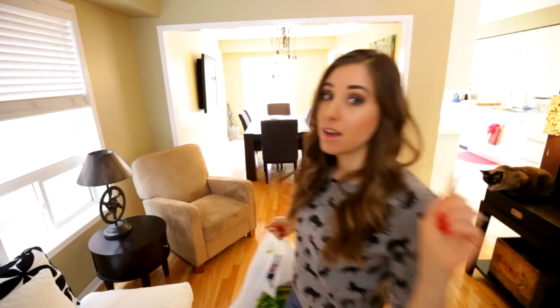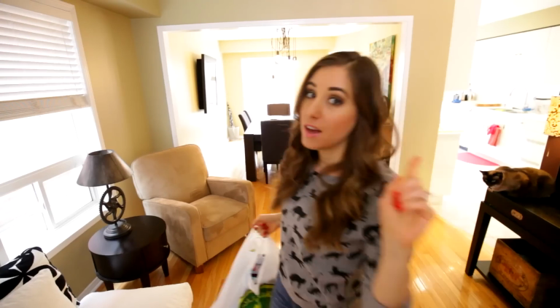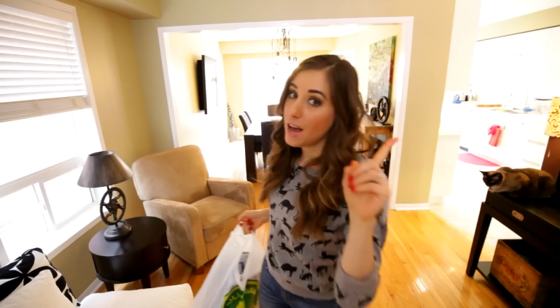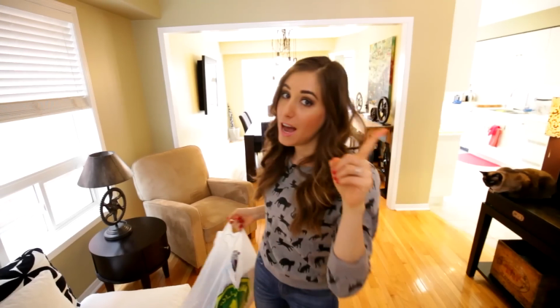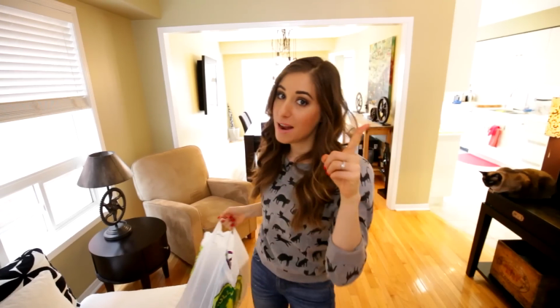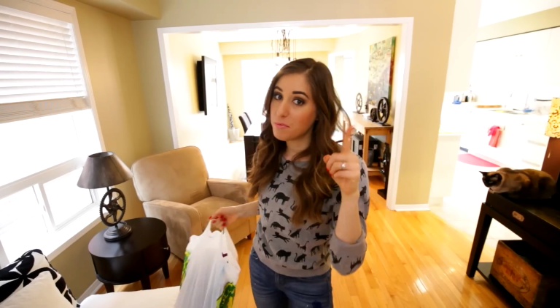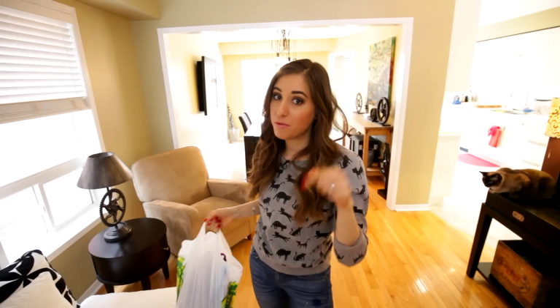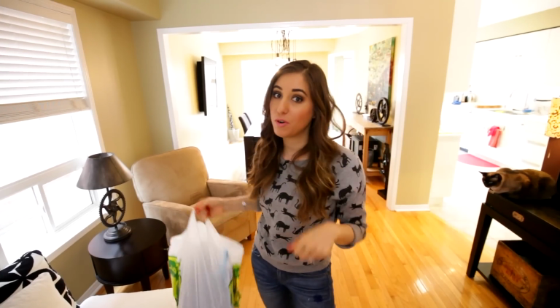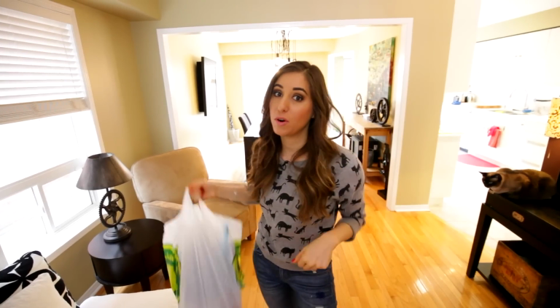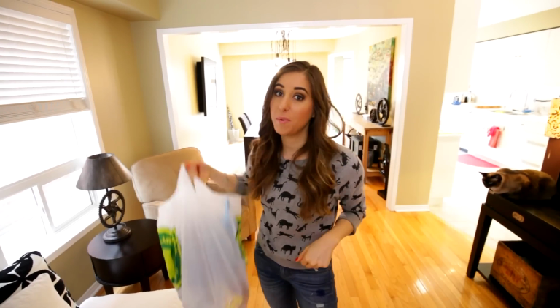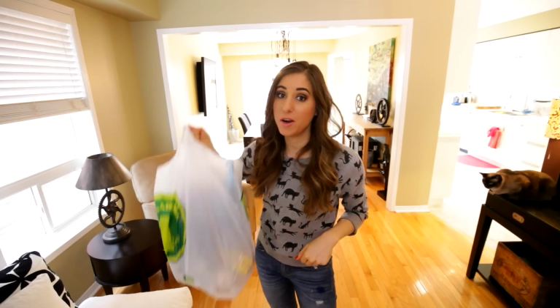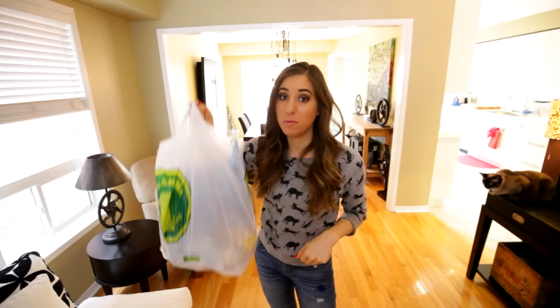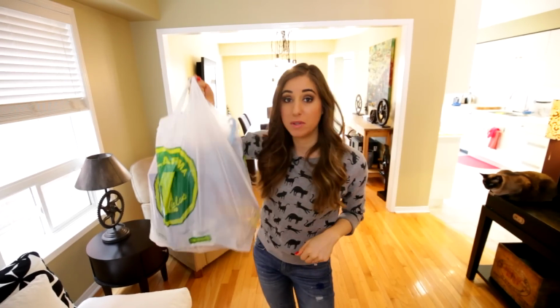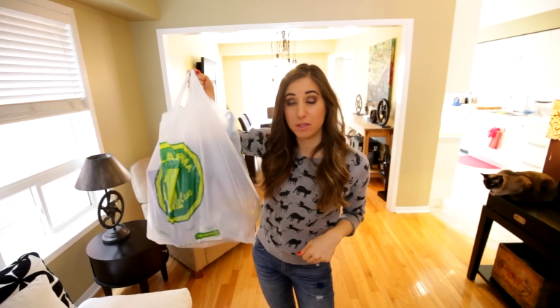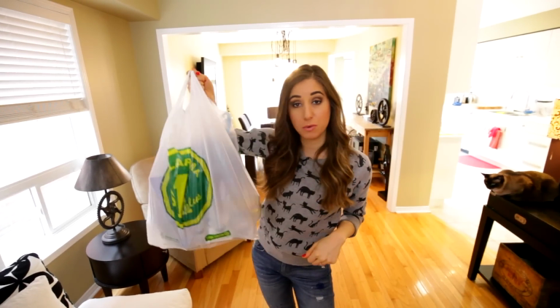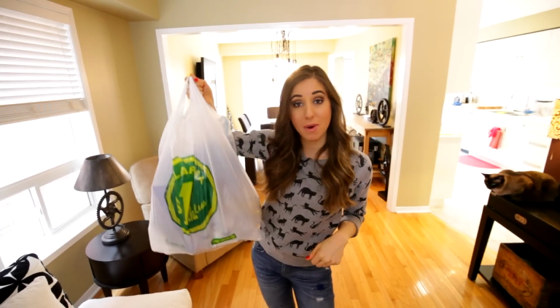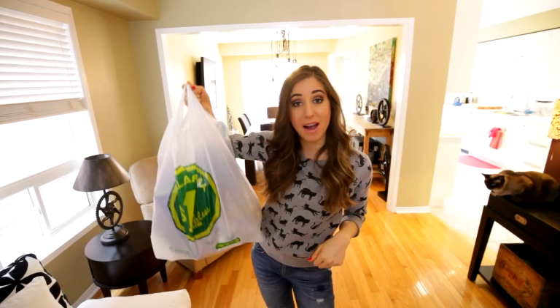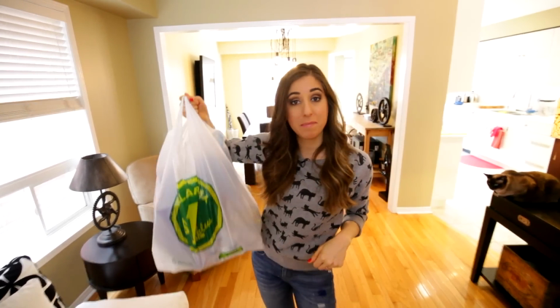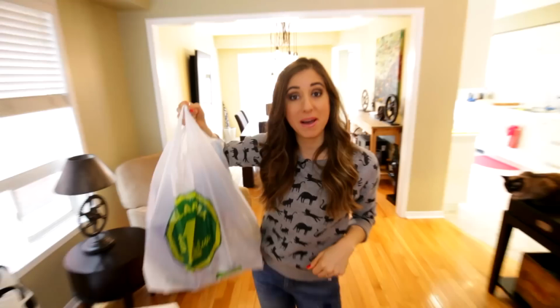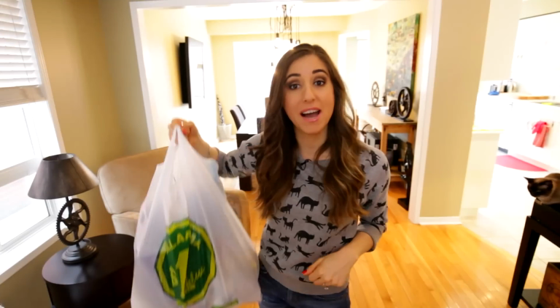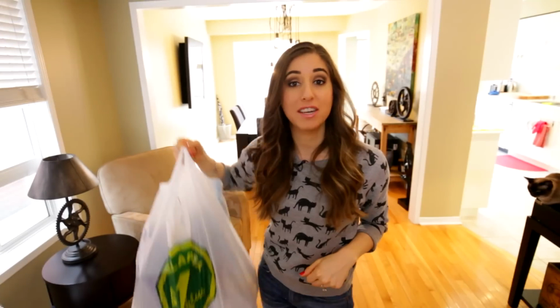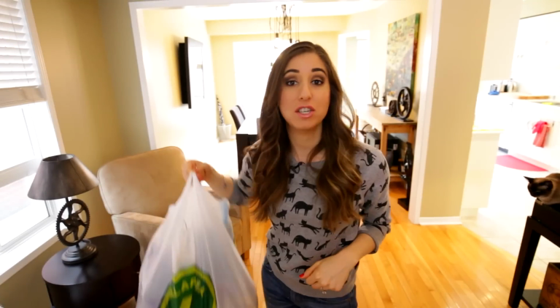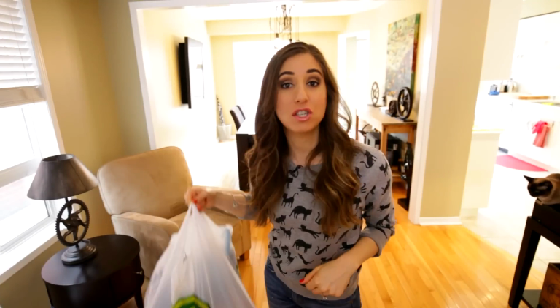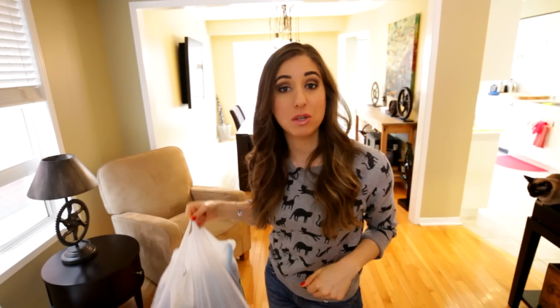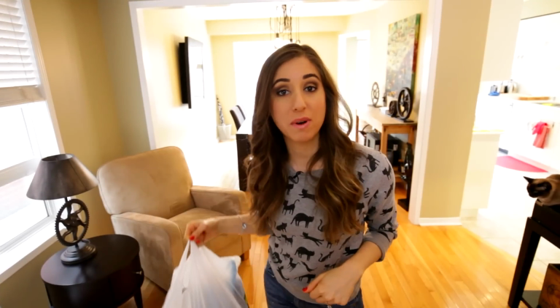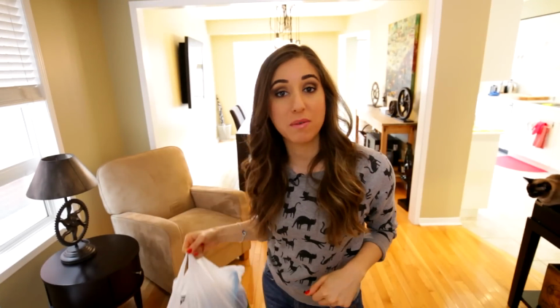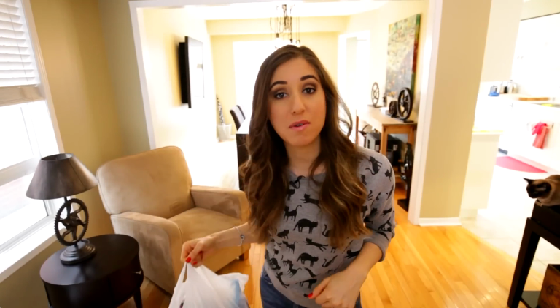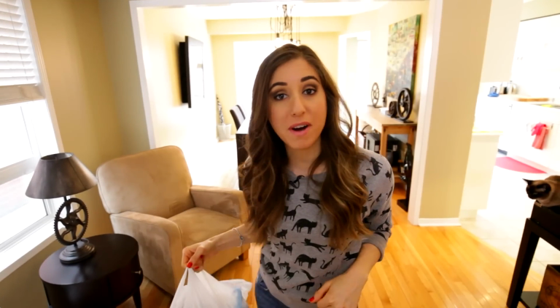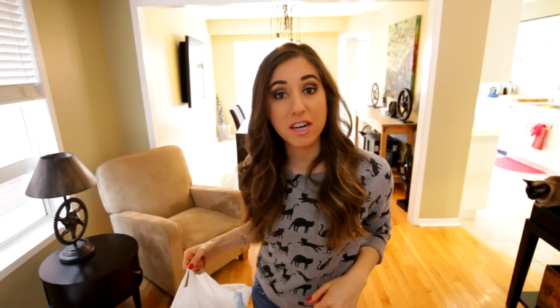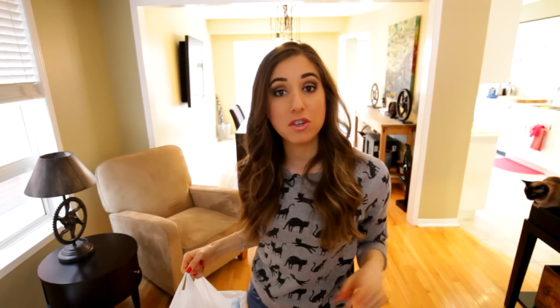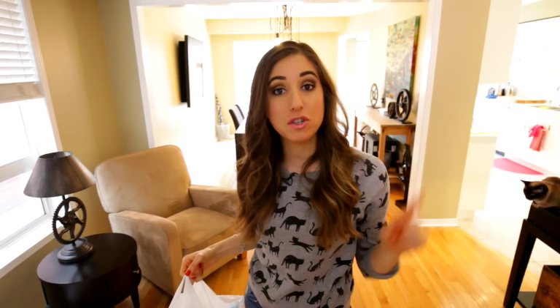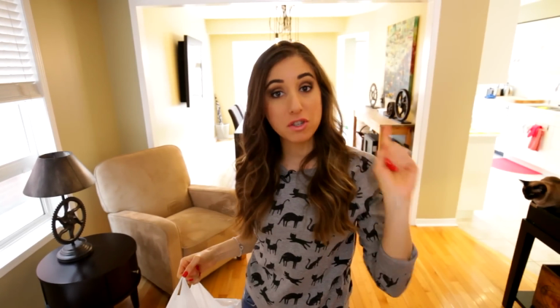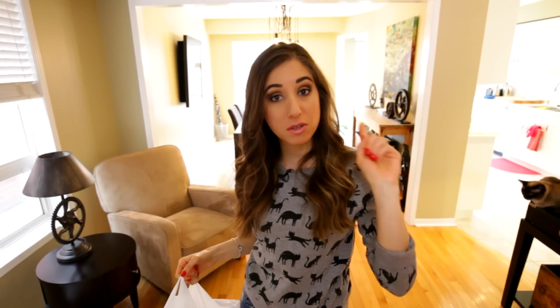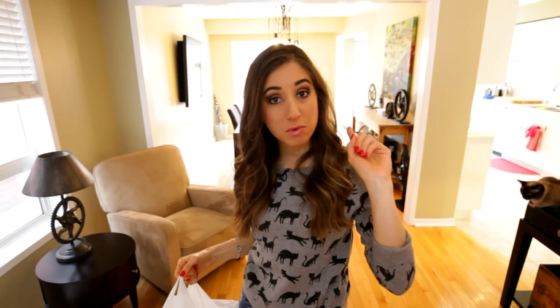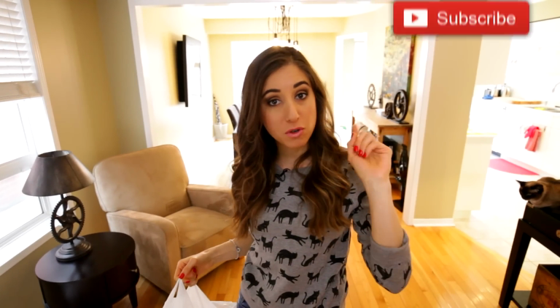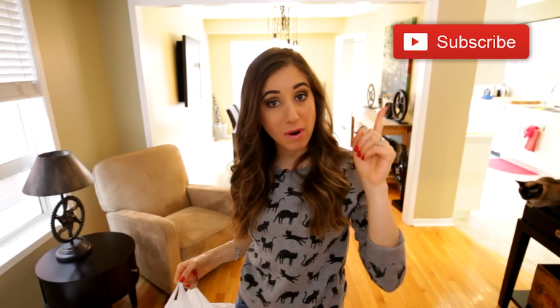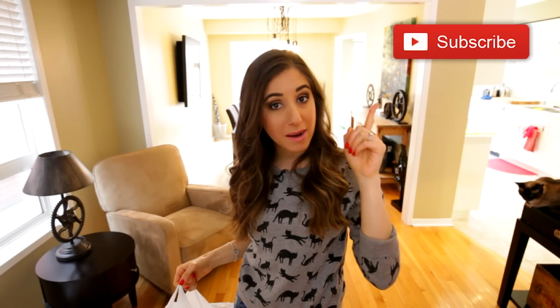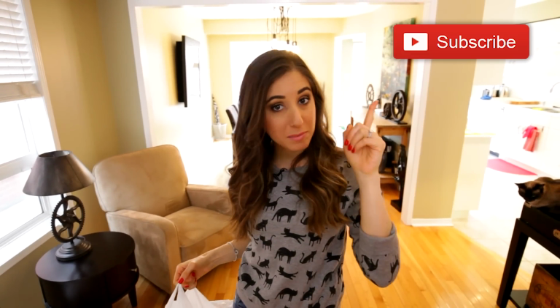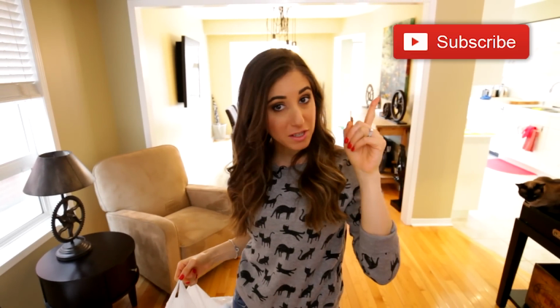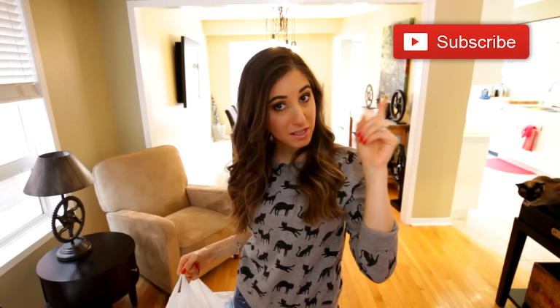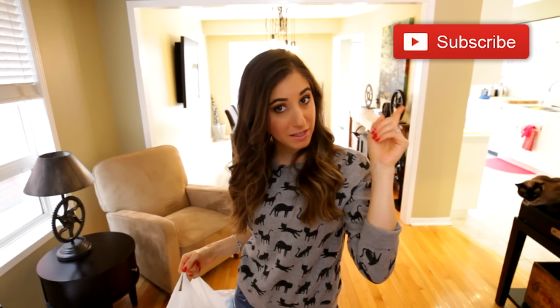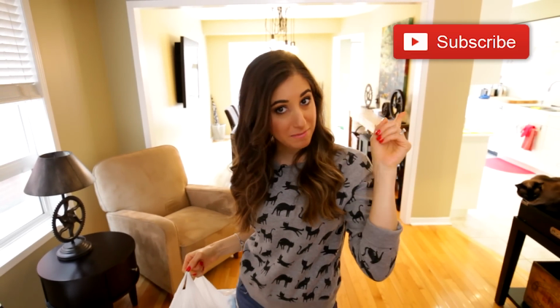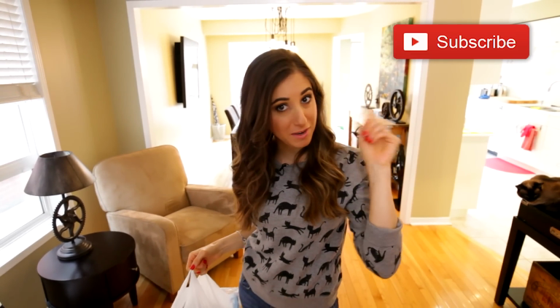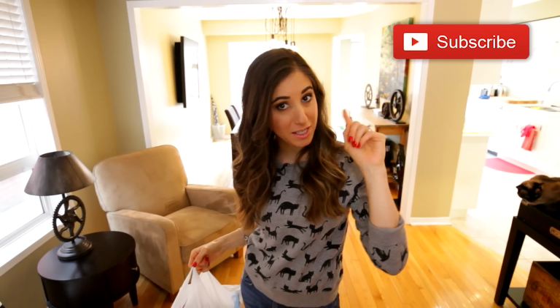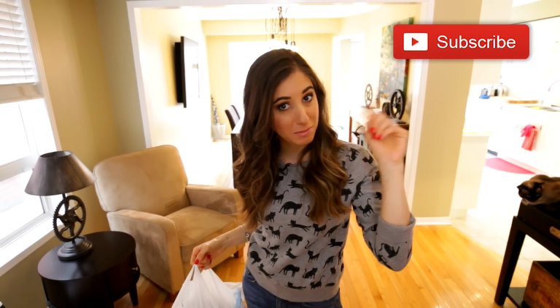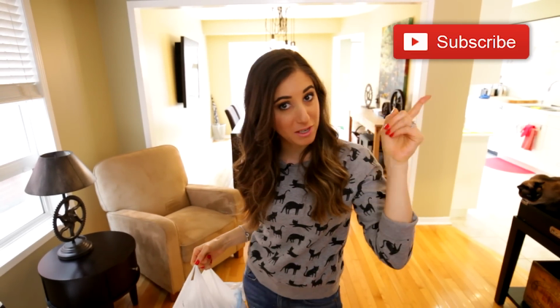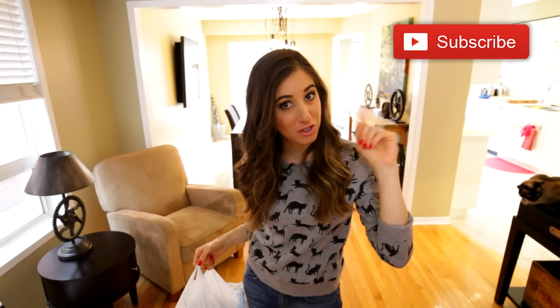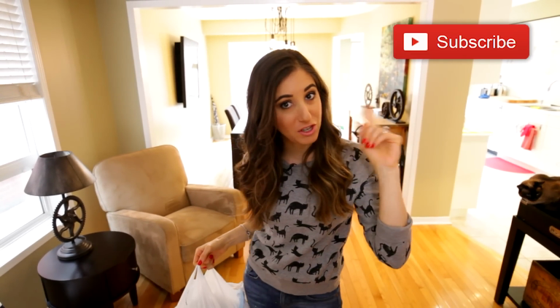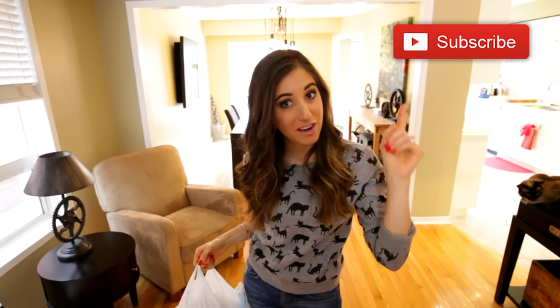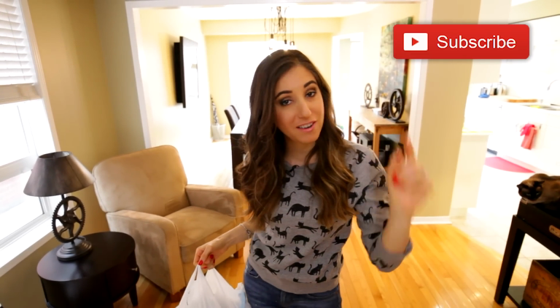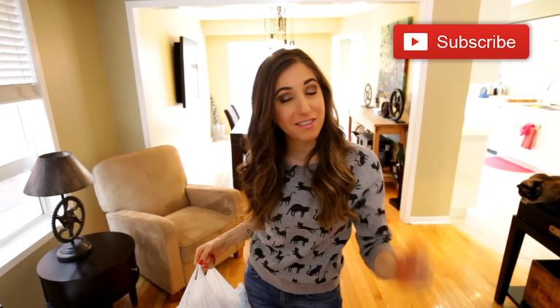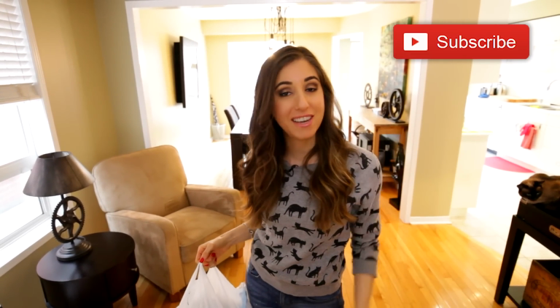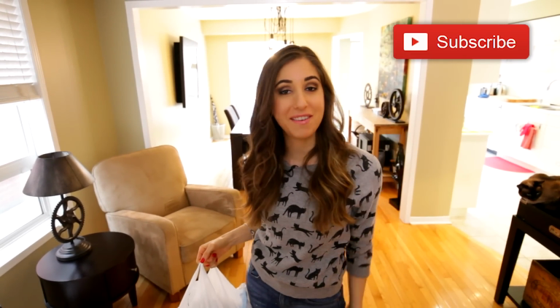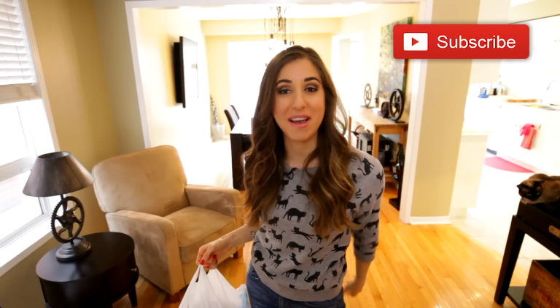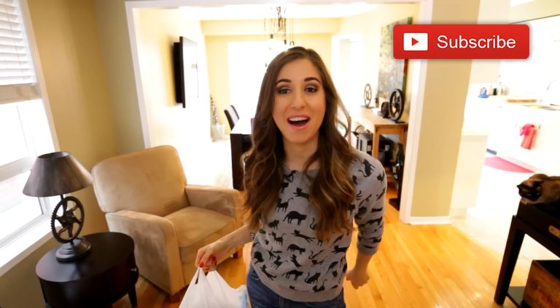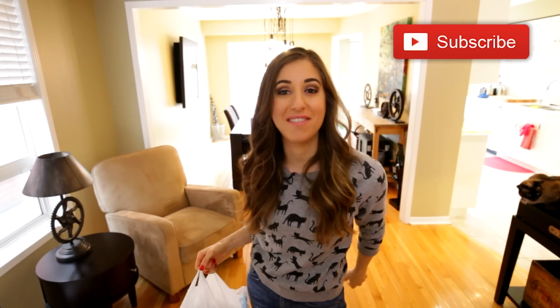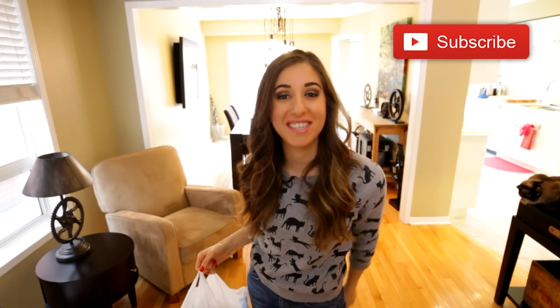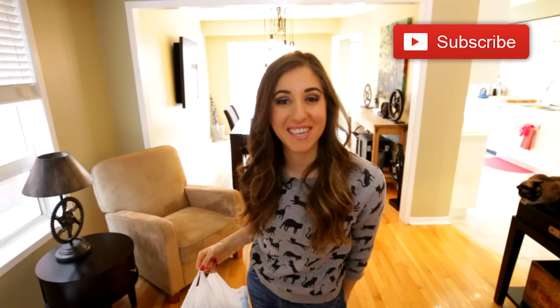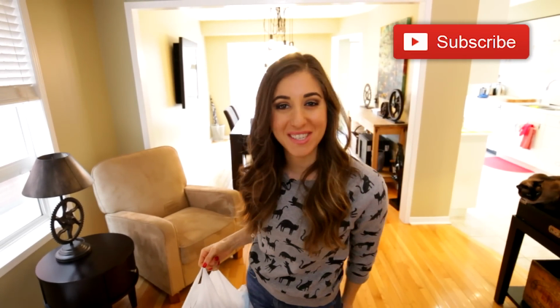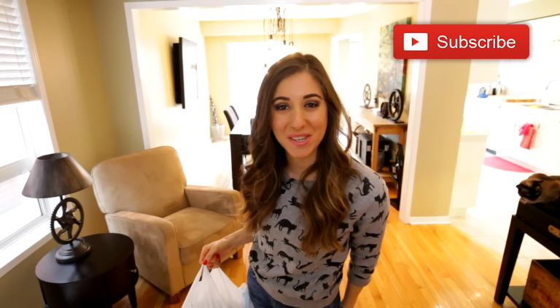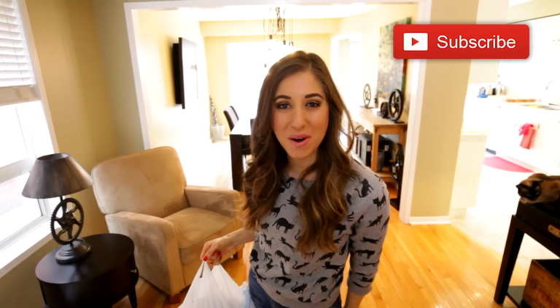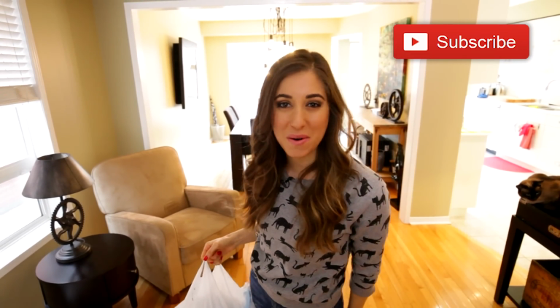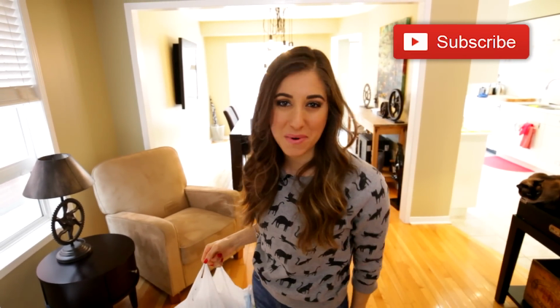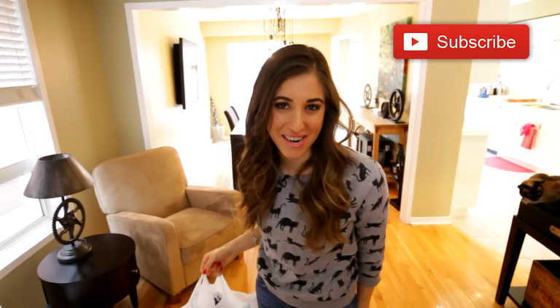Before we open the swag bag, just a quick reminder to subscribe to the Clean My Space channel if you haven't done so already.